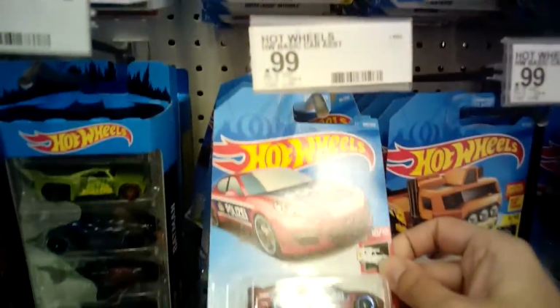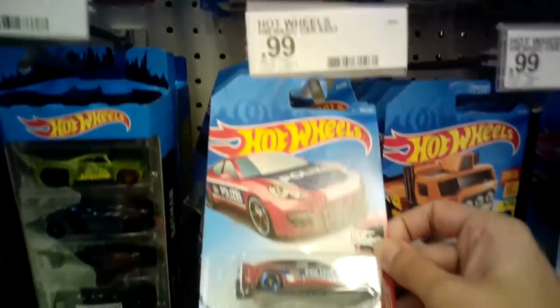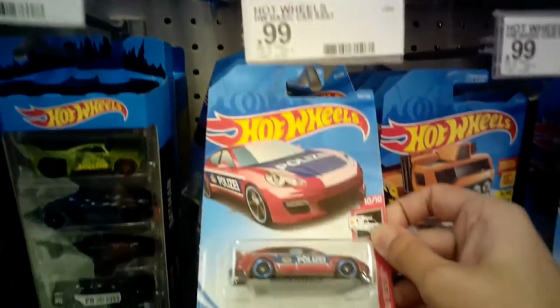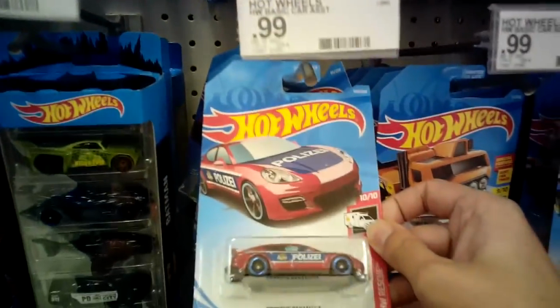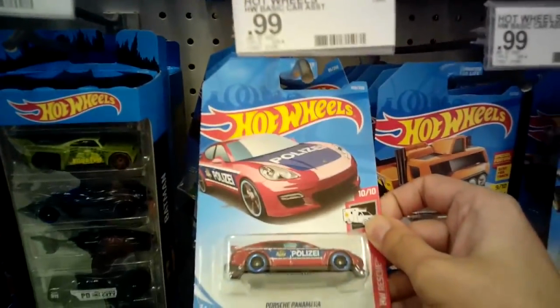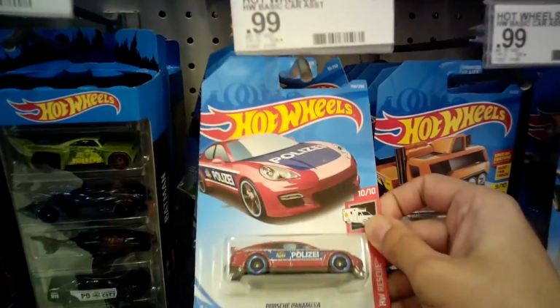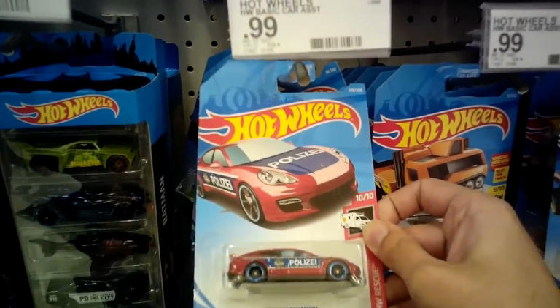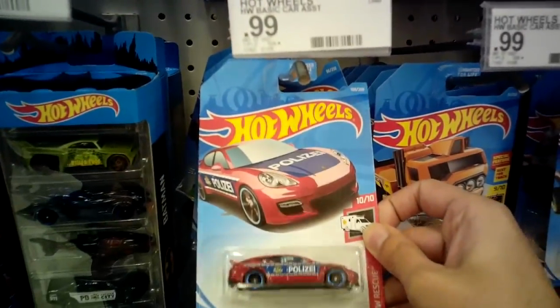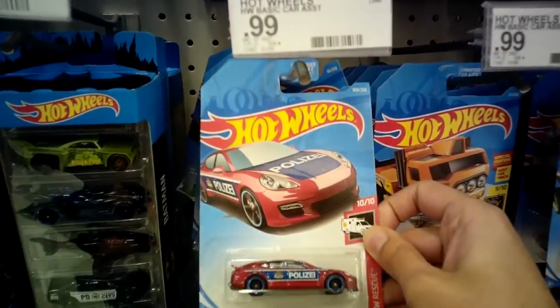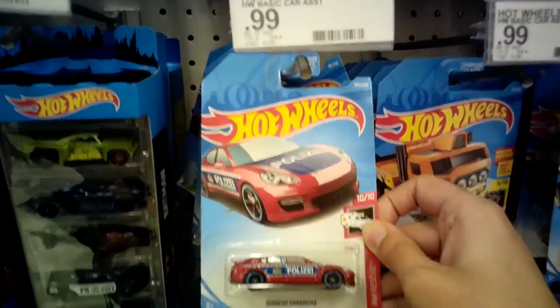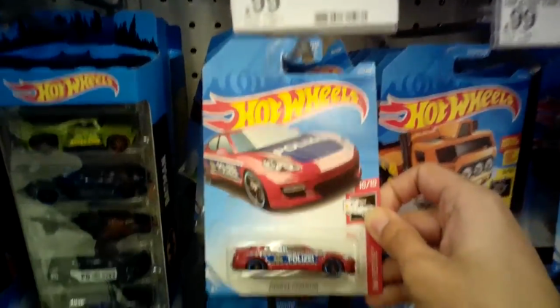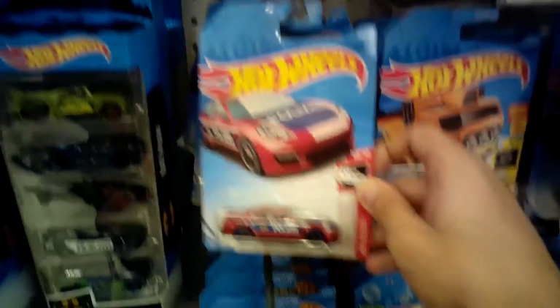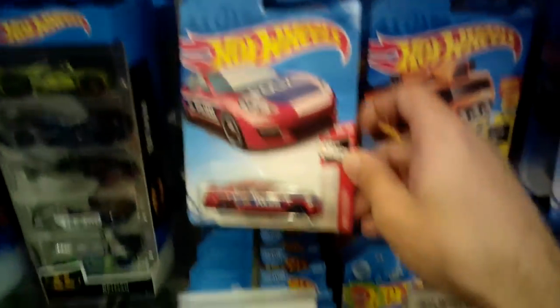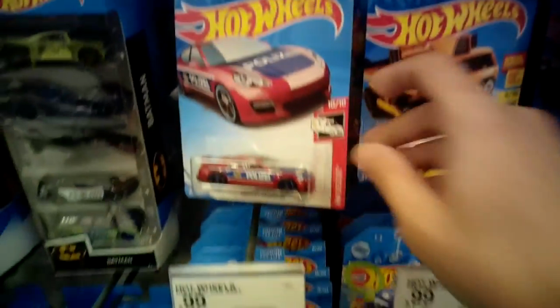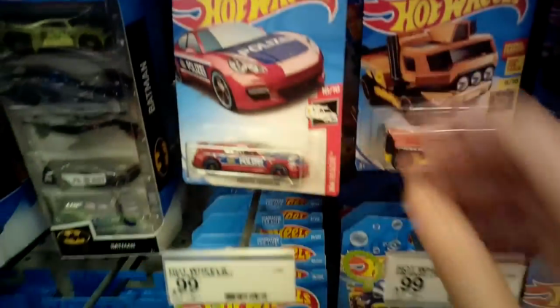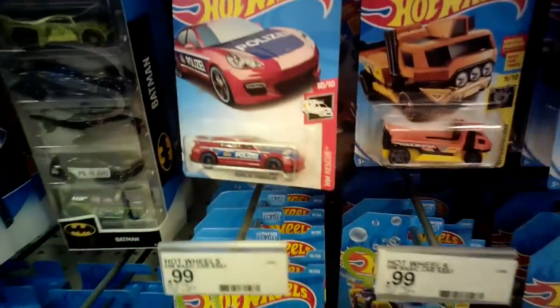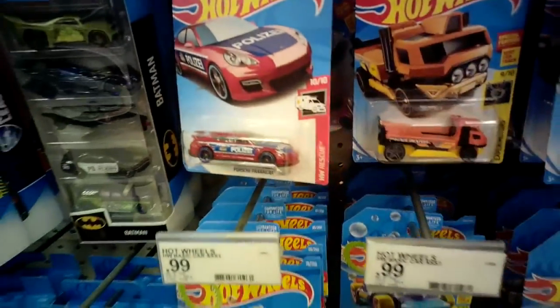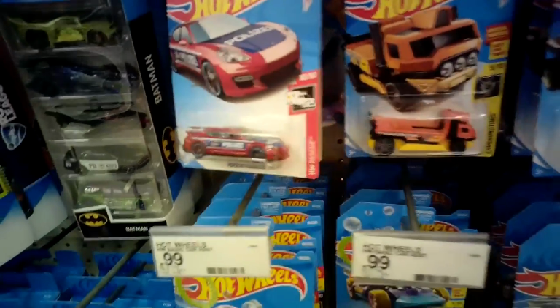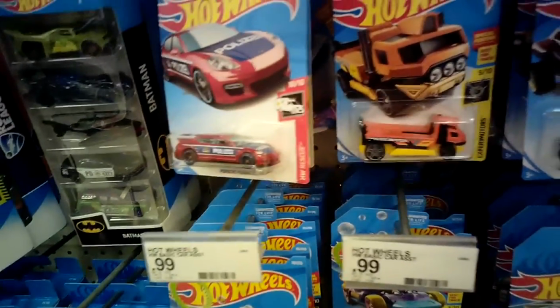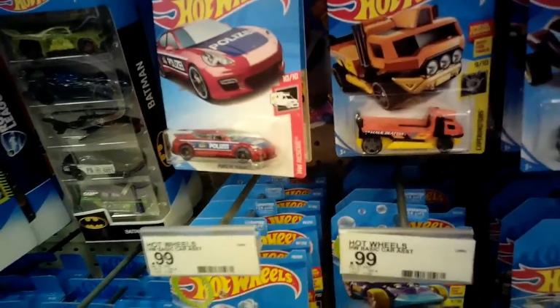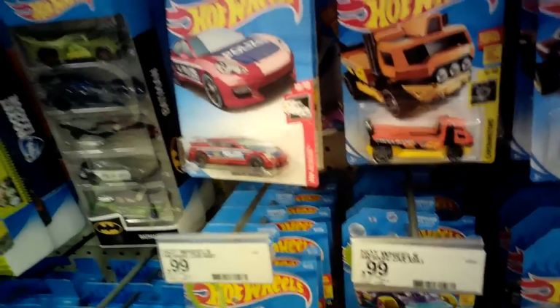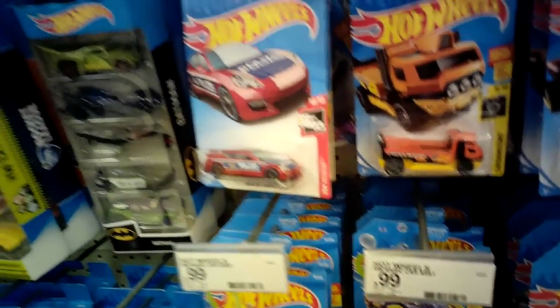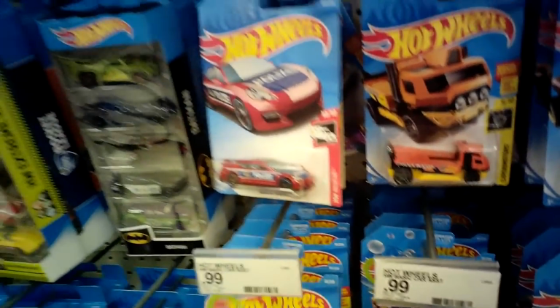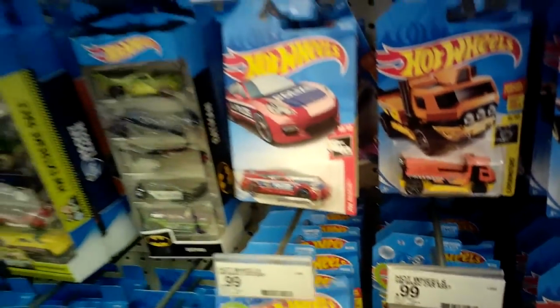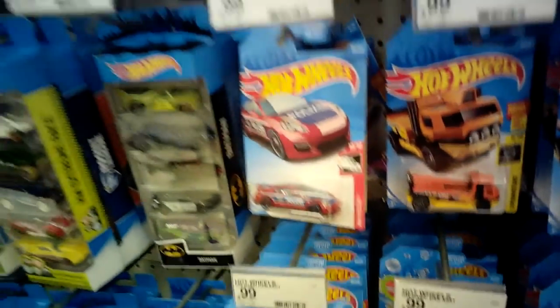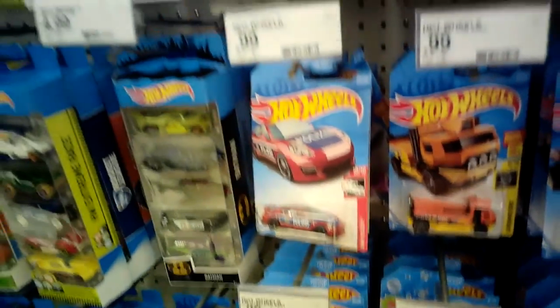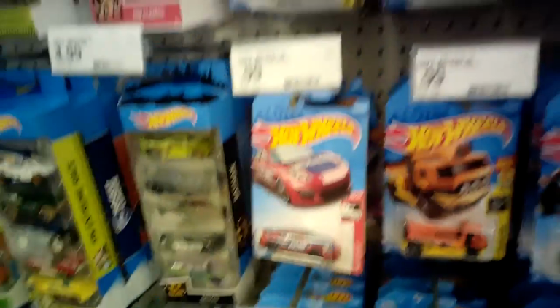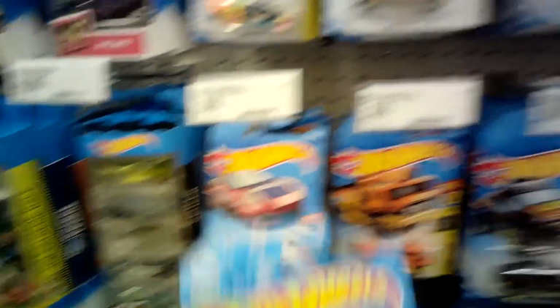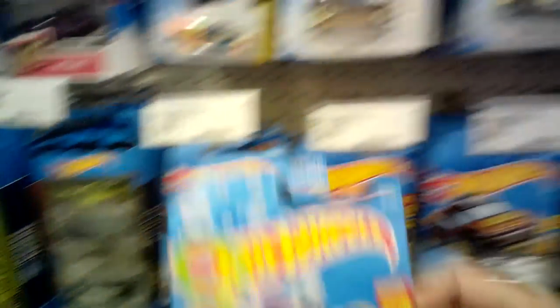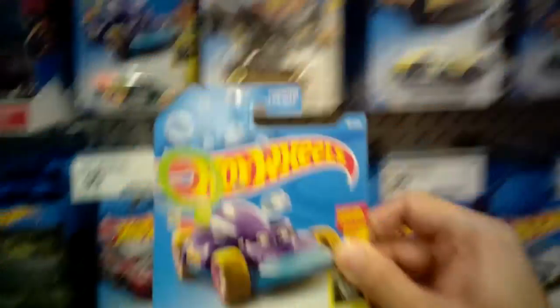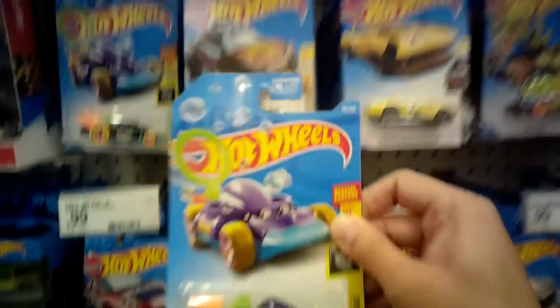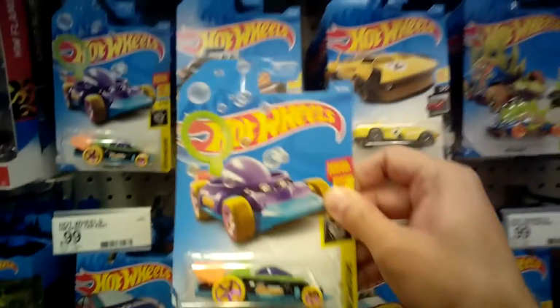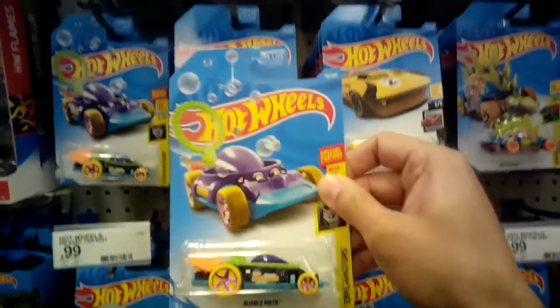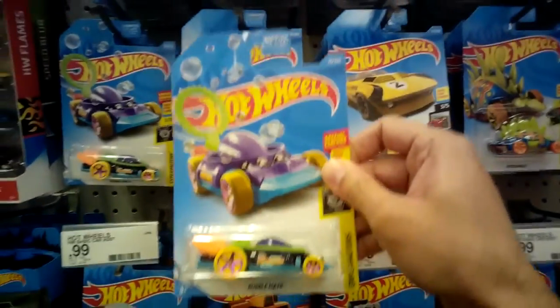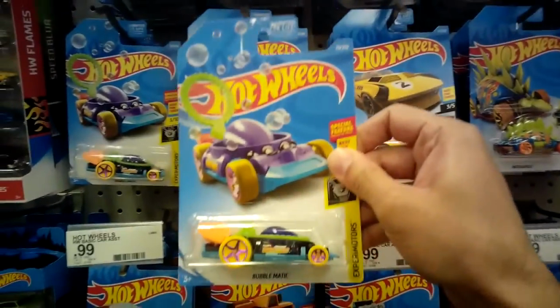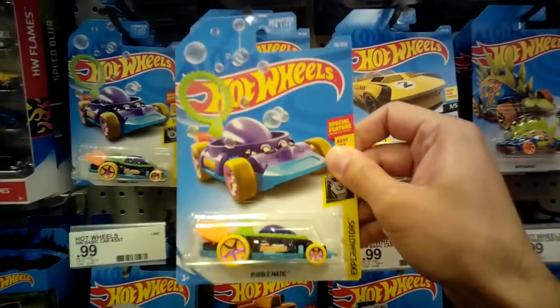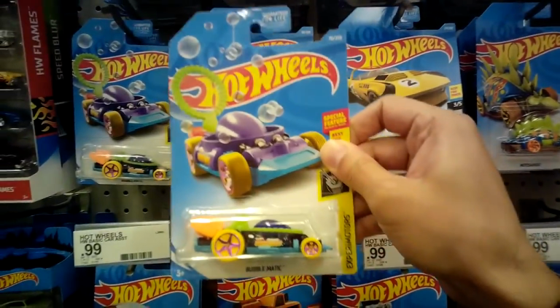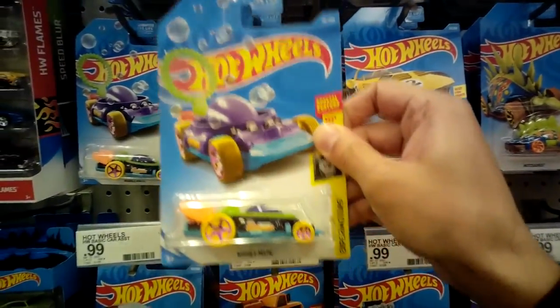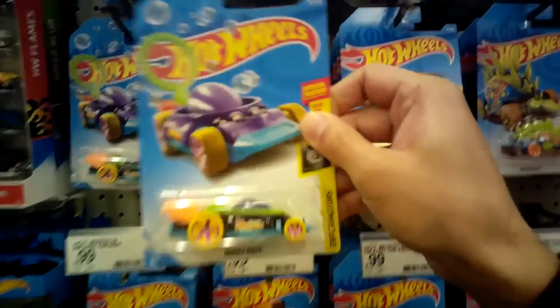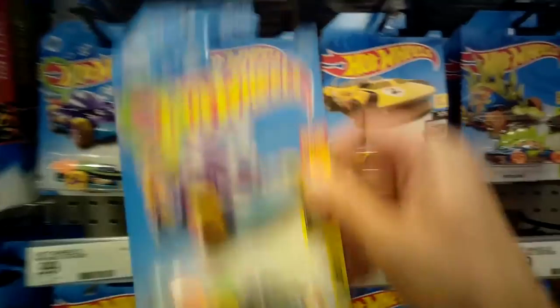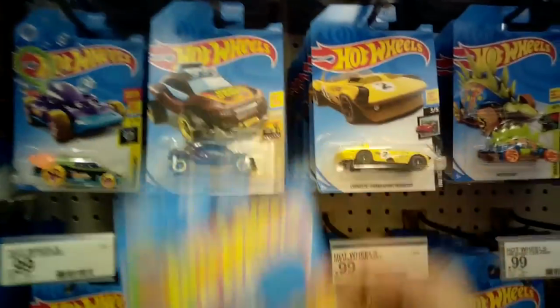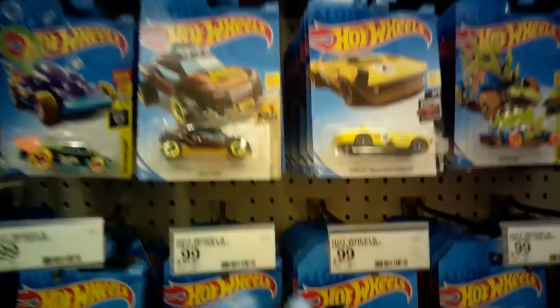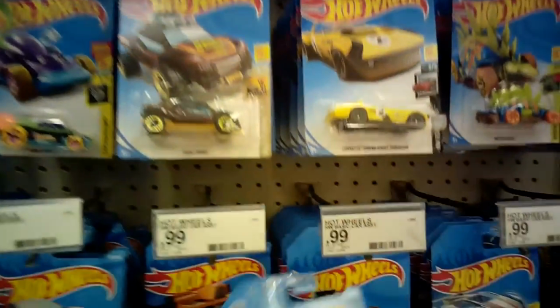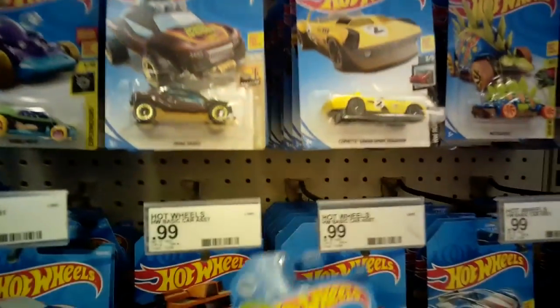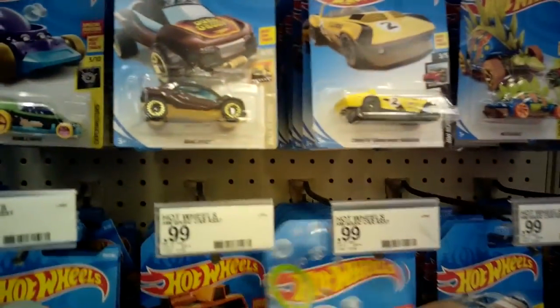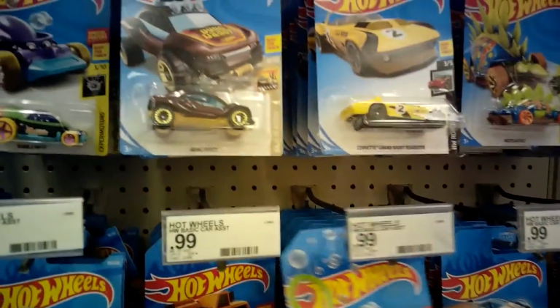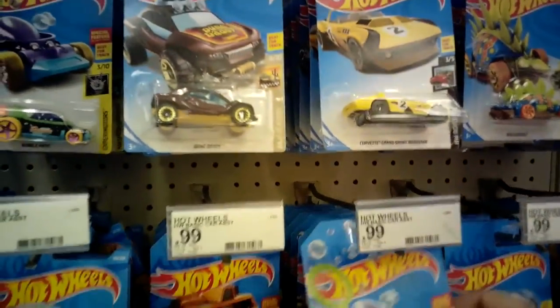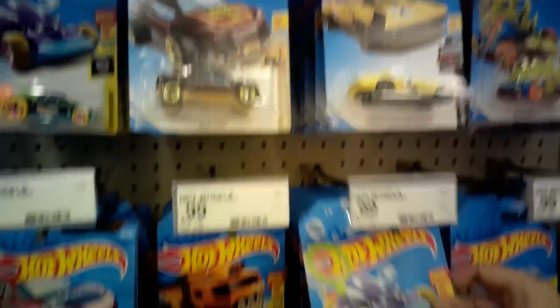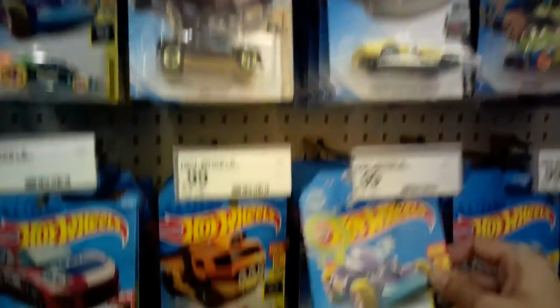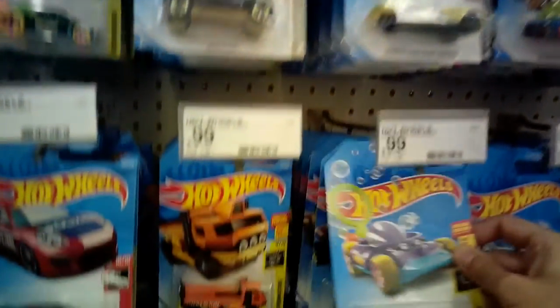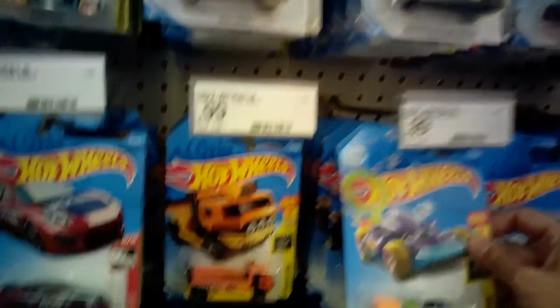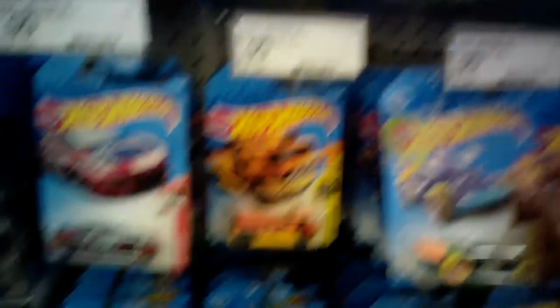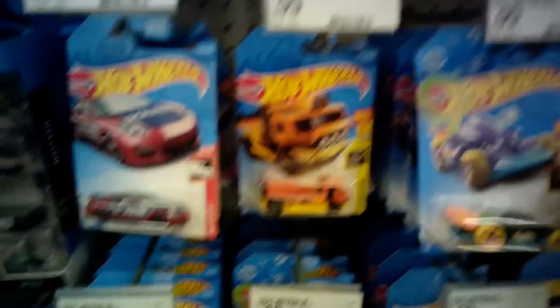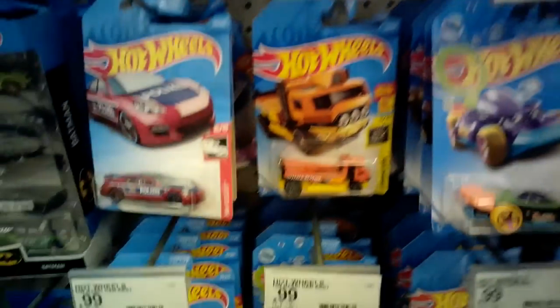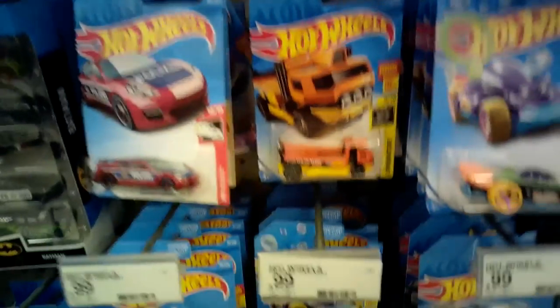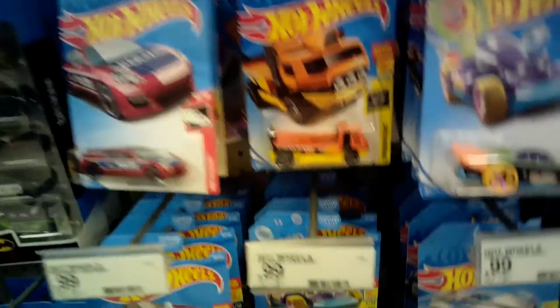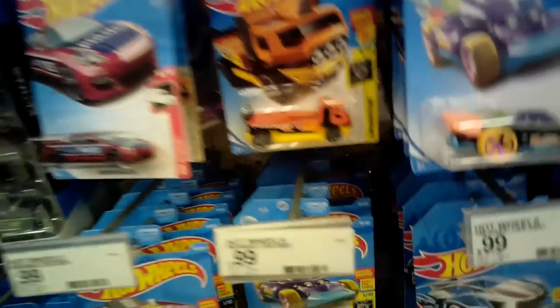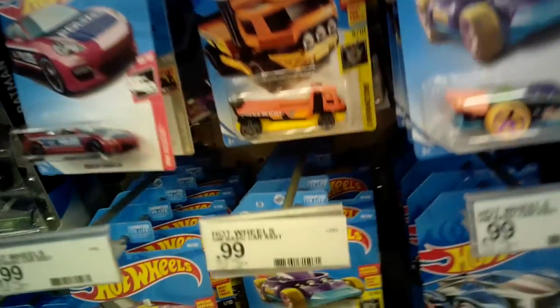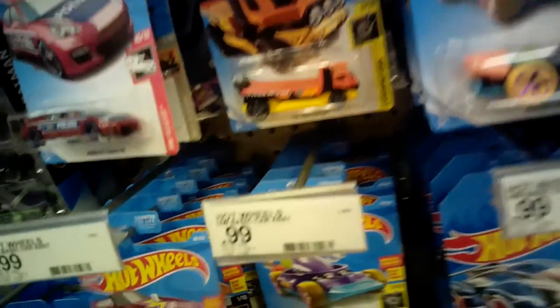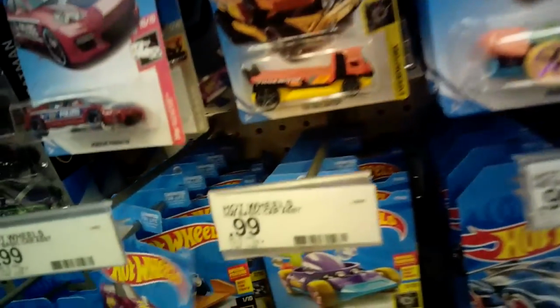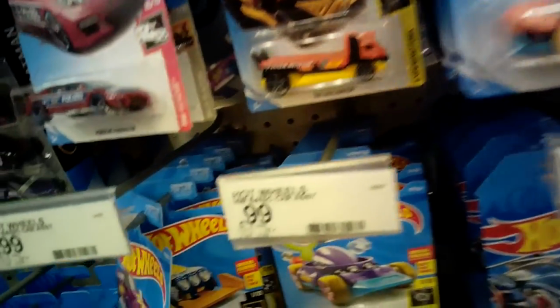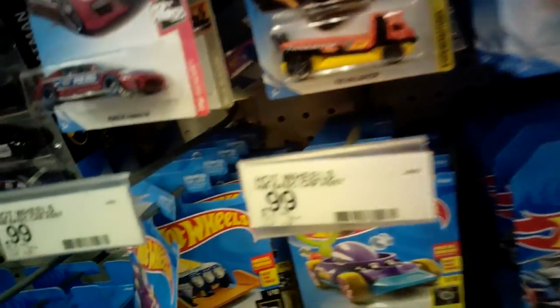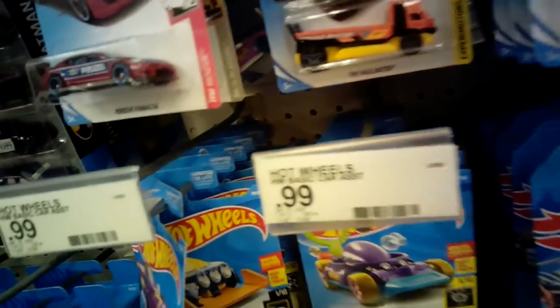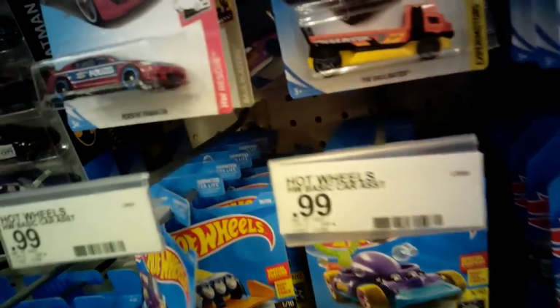We got a Porsche Panamera race car right here. Looks like we got a new Bubblematic — not that bad. Let's set that guy there.